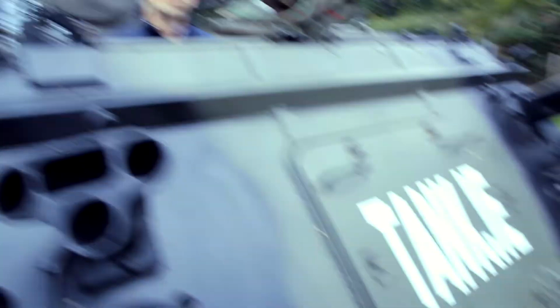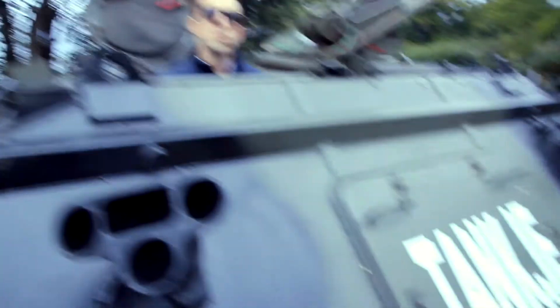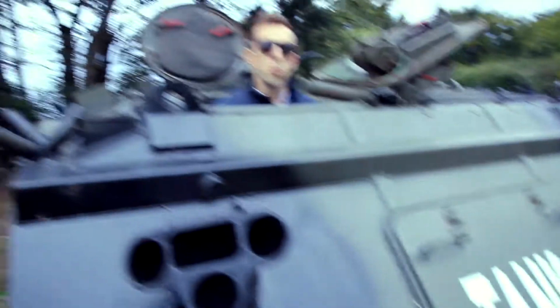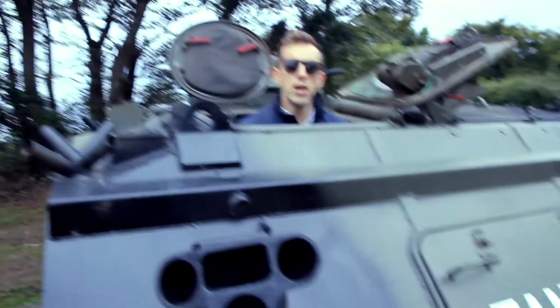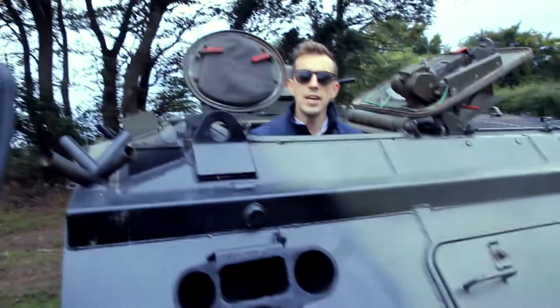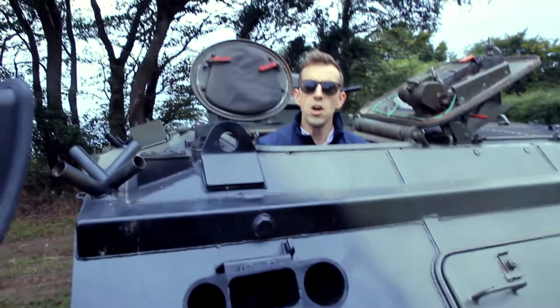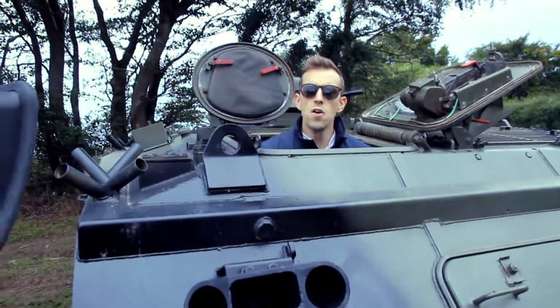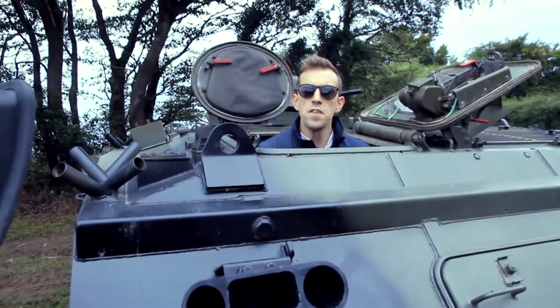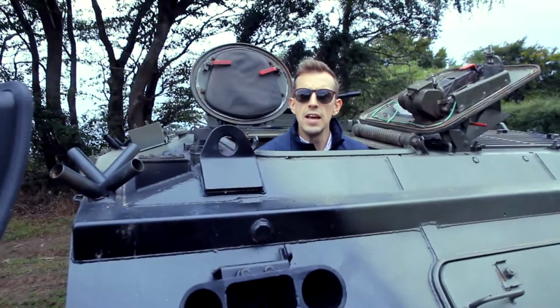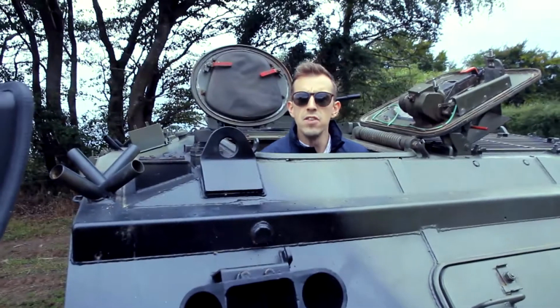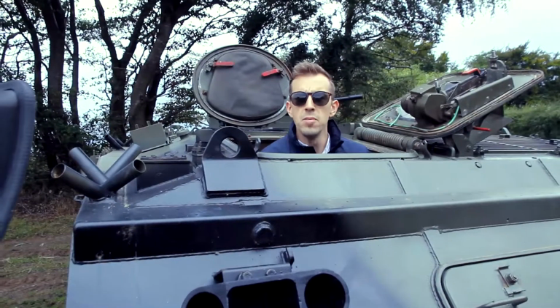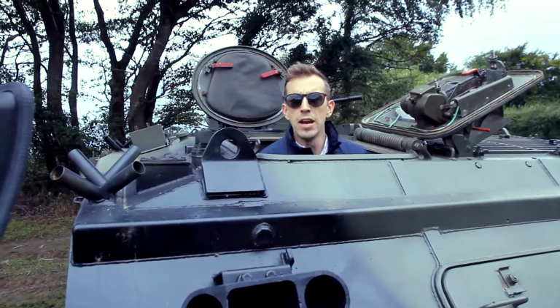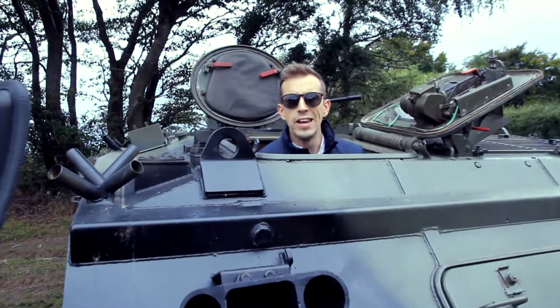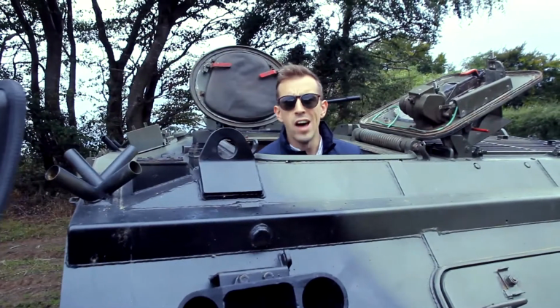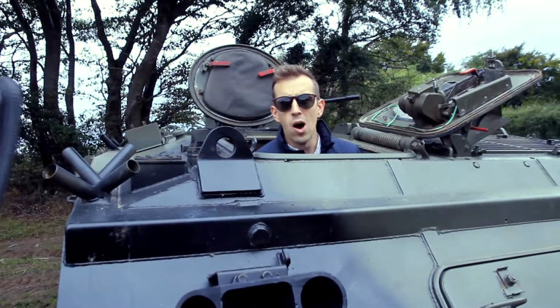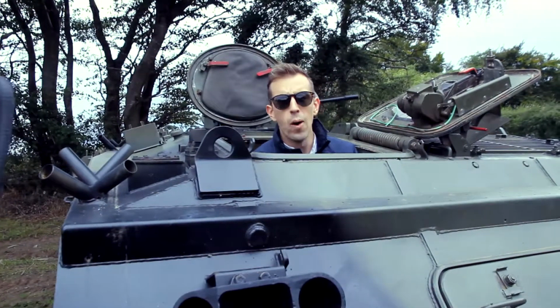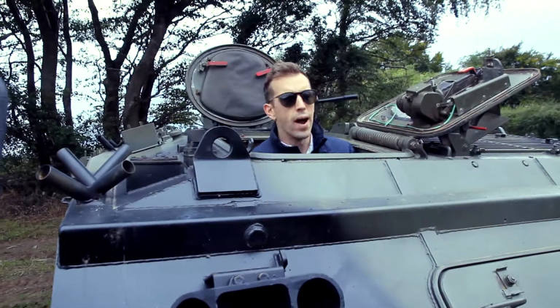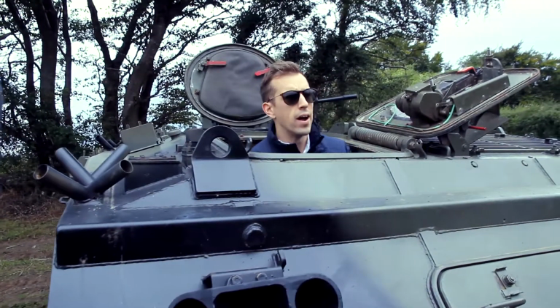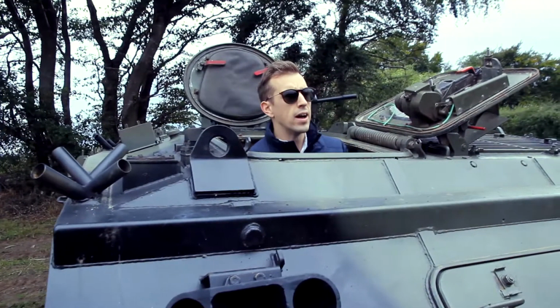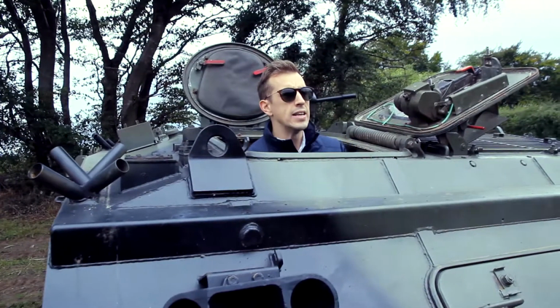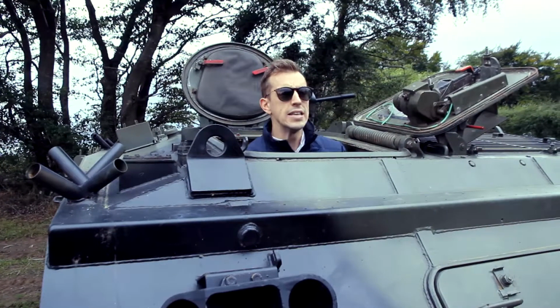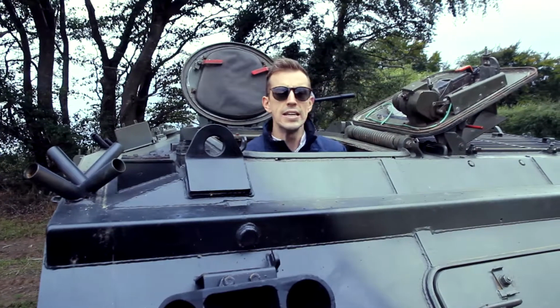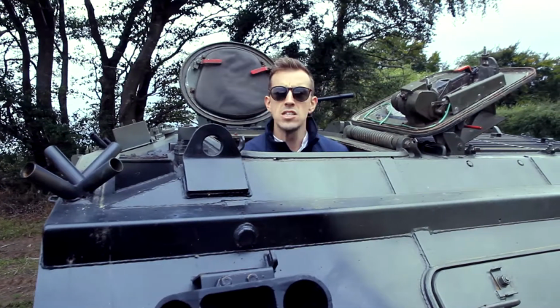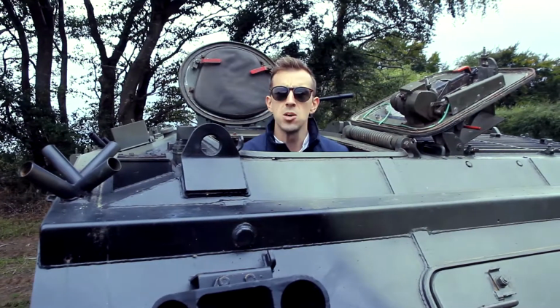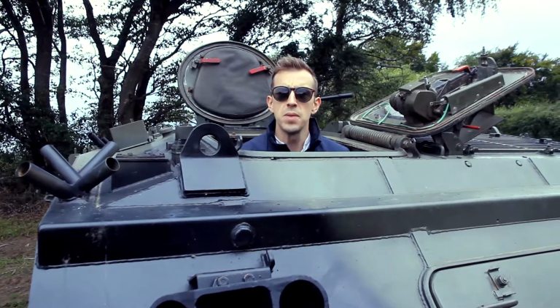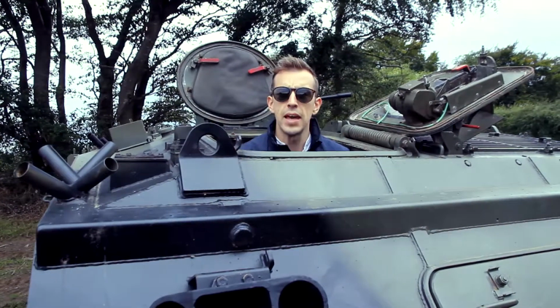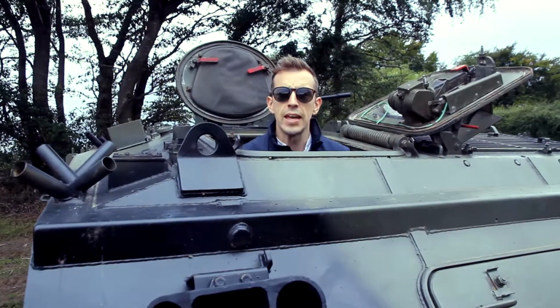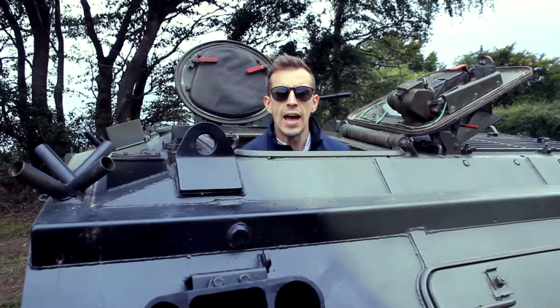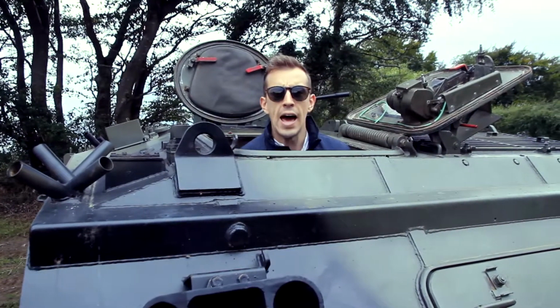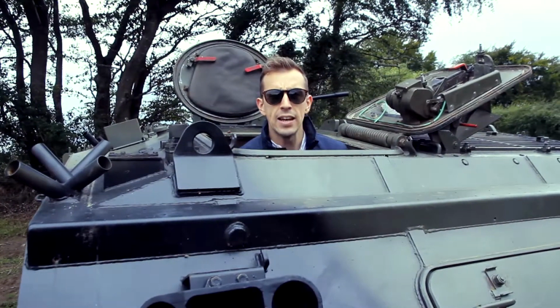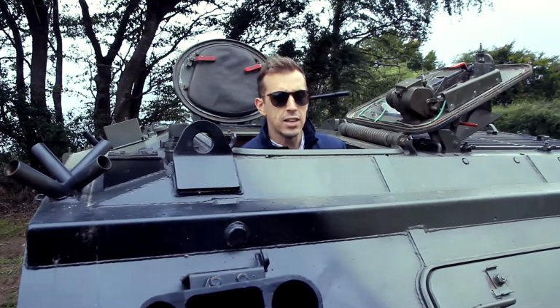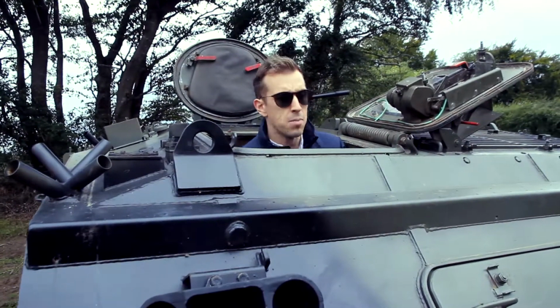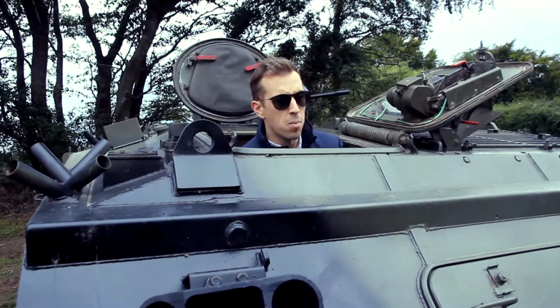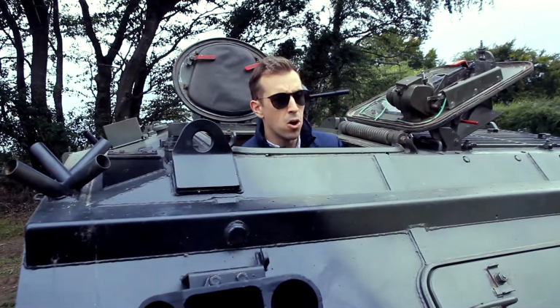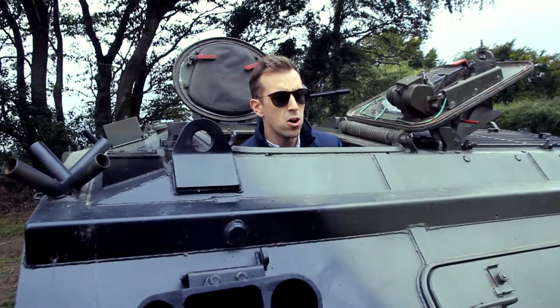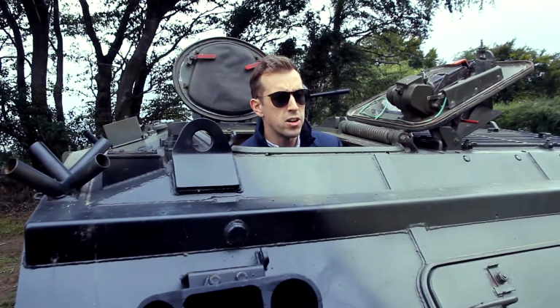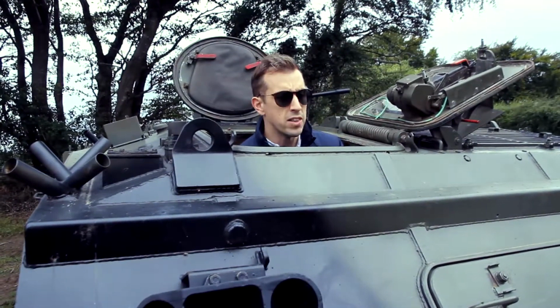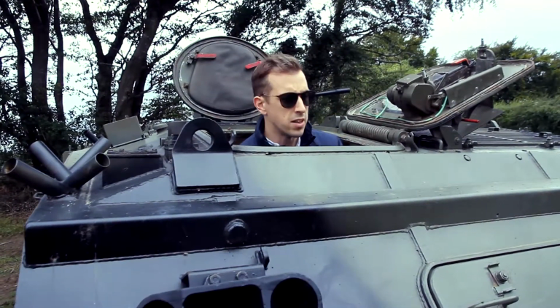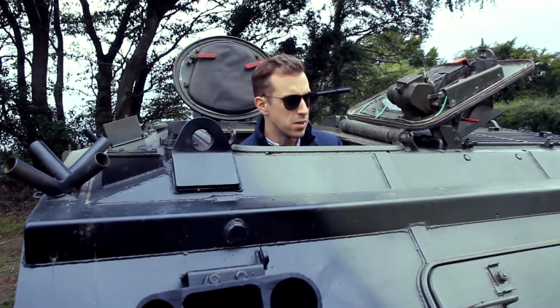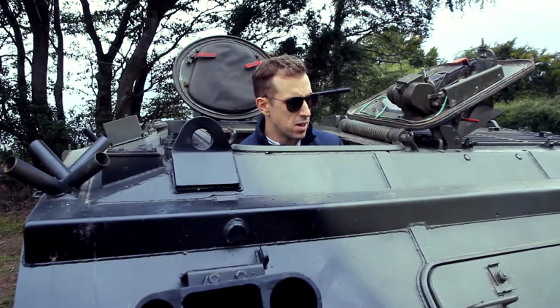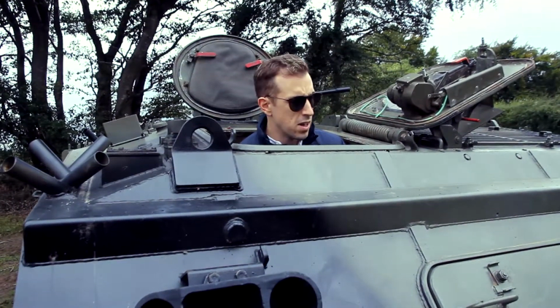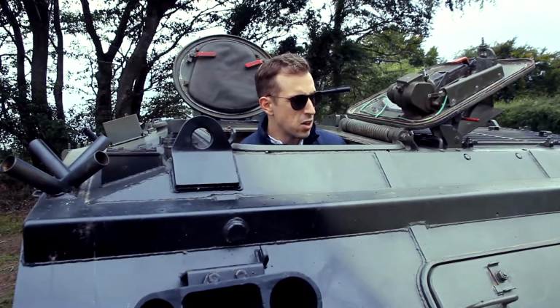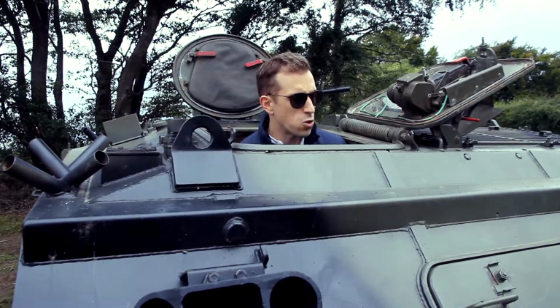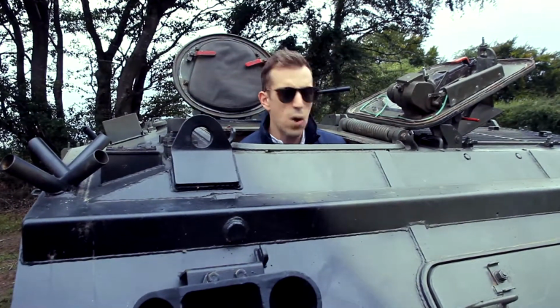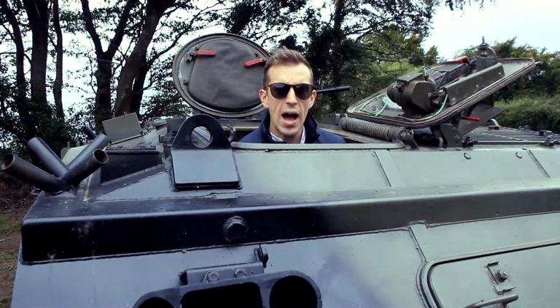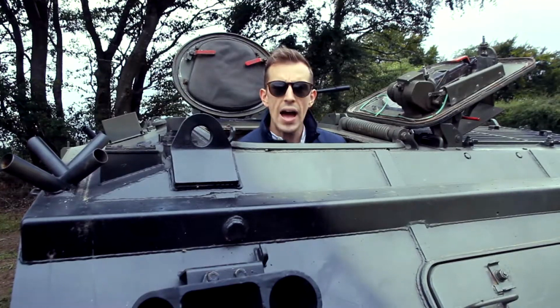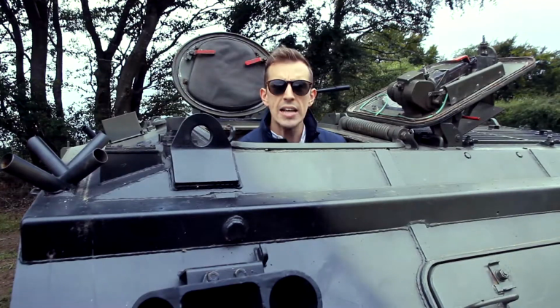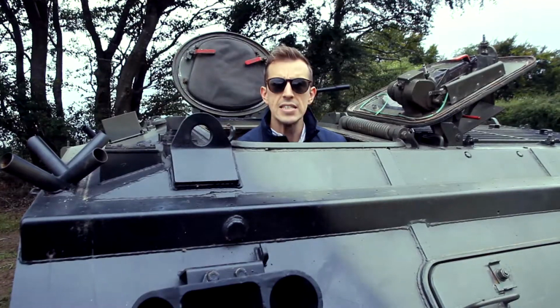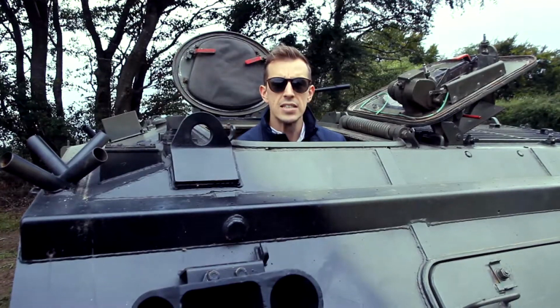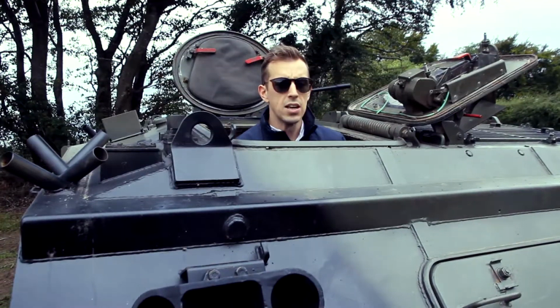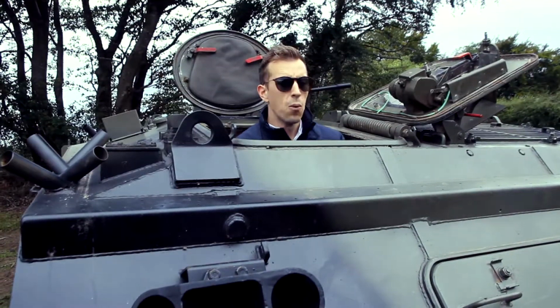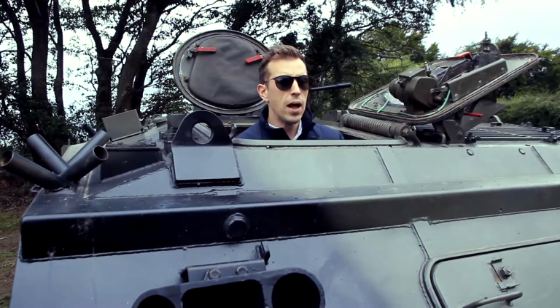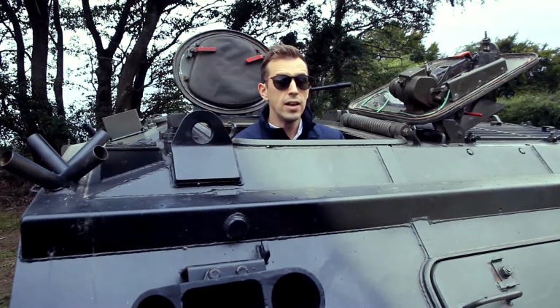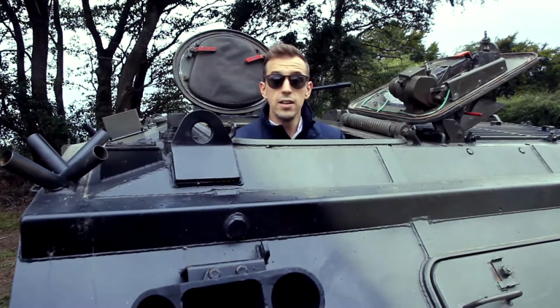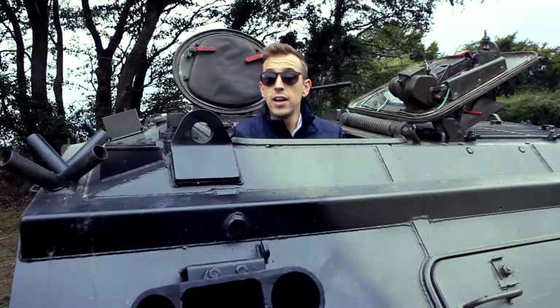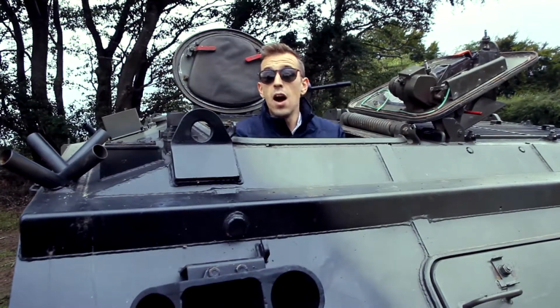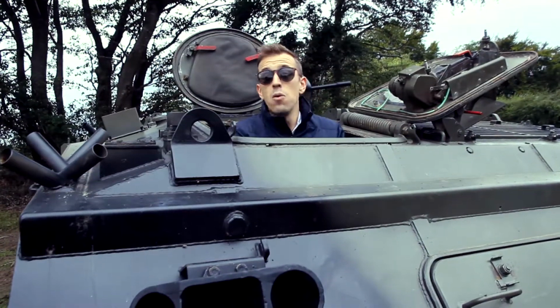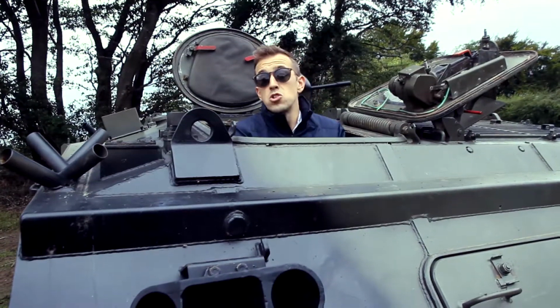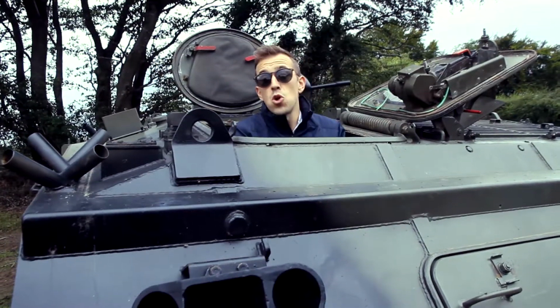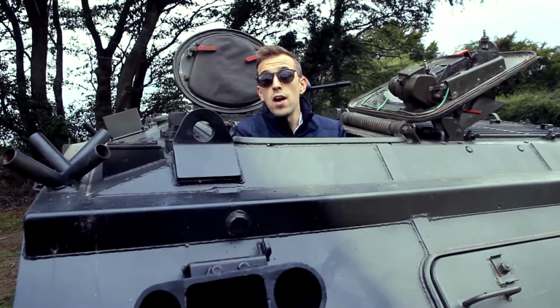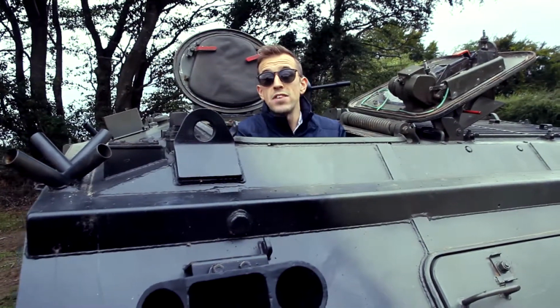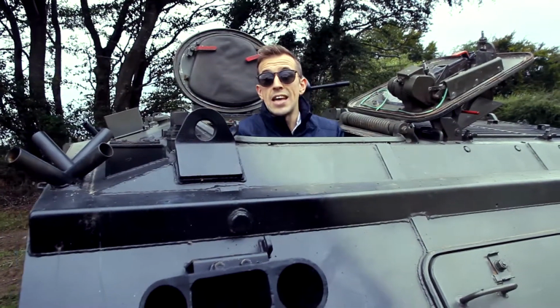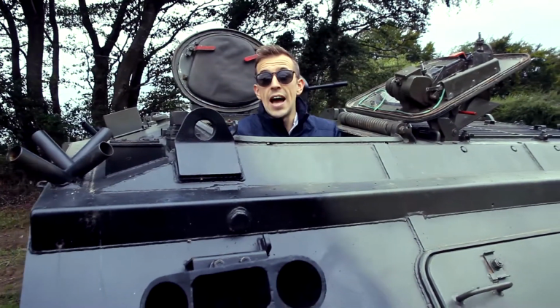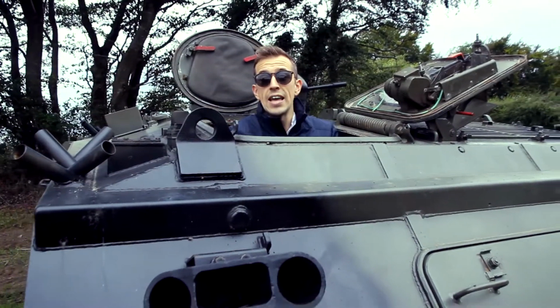So what do you do if you live in the middle of nowhere and you need something that can handle the mud and the grass? Well, you could always drive a tank!